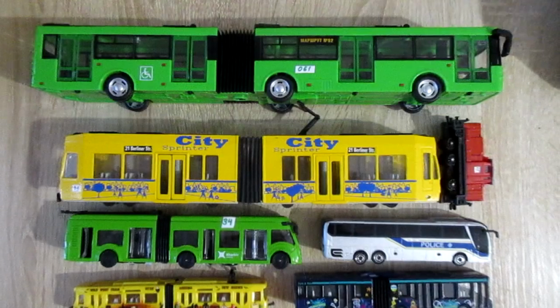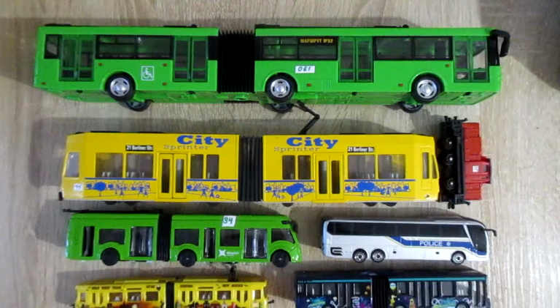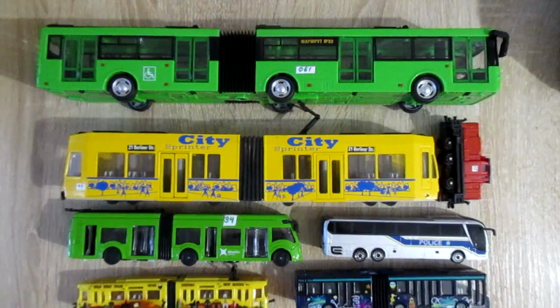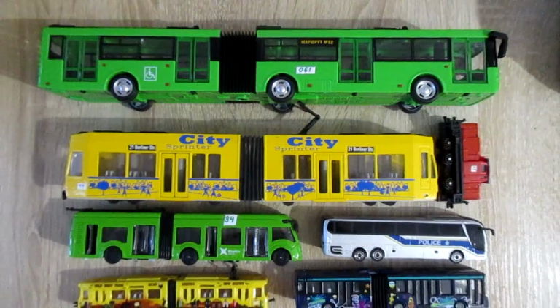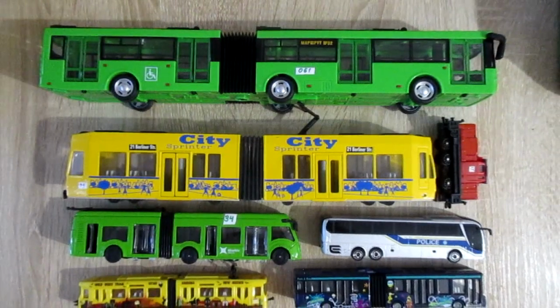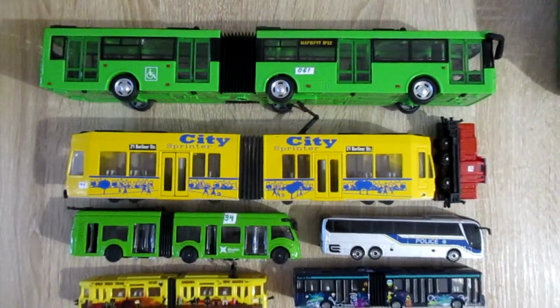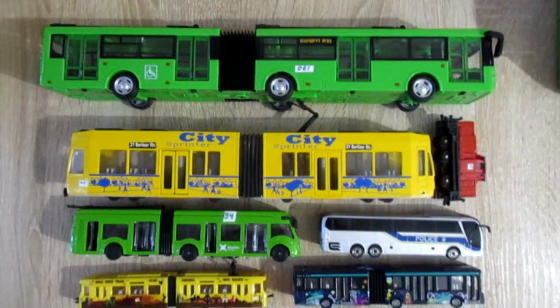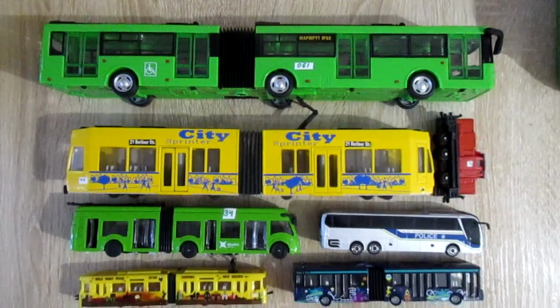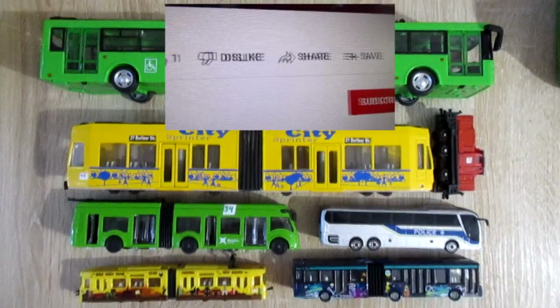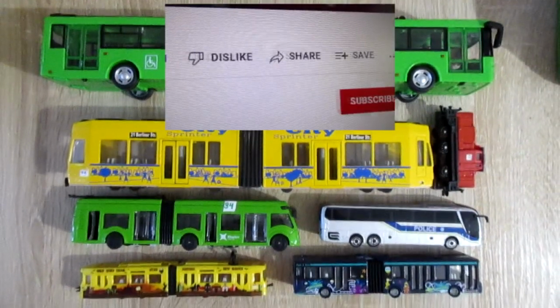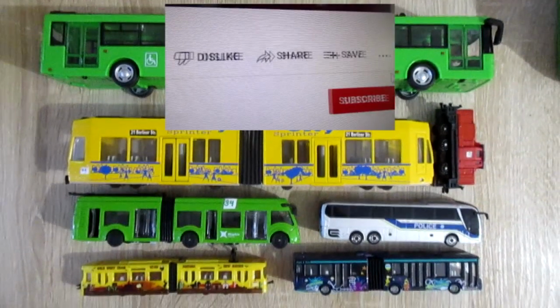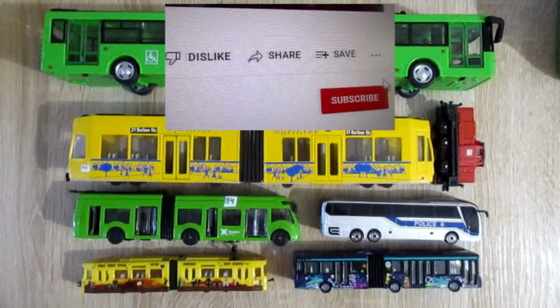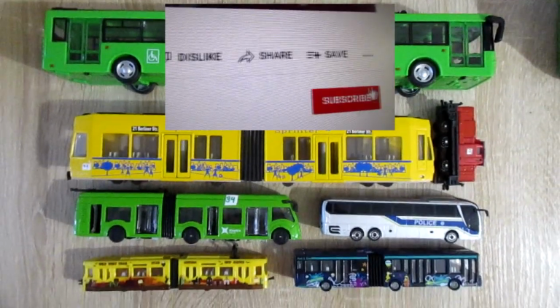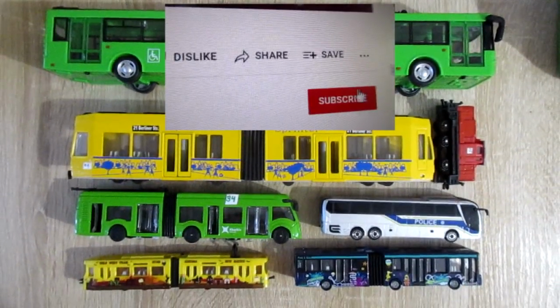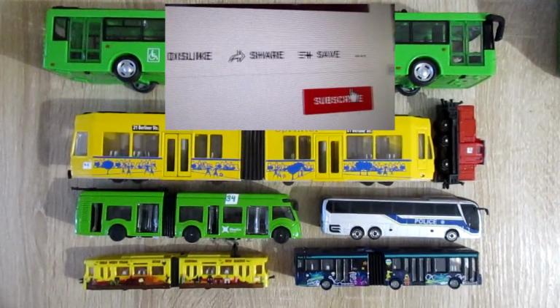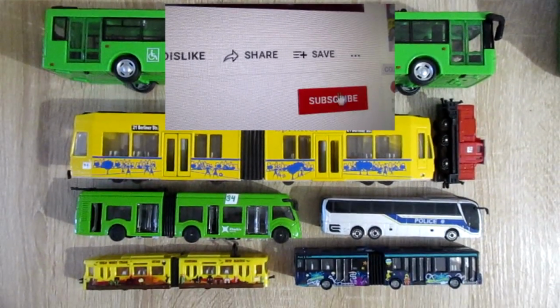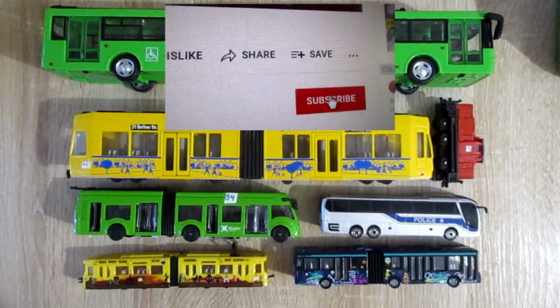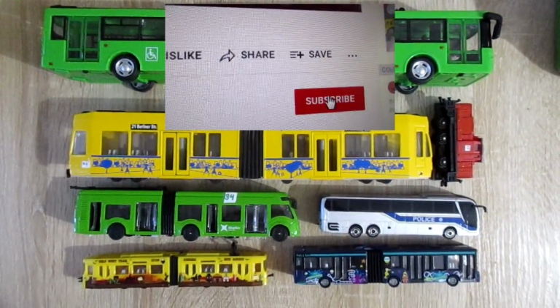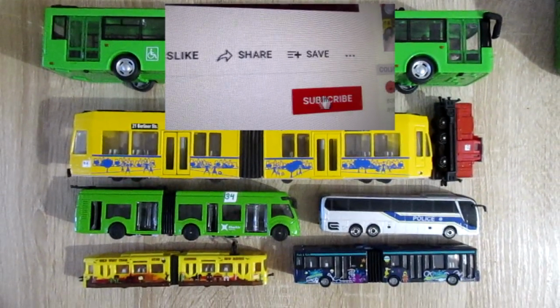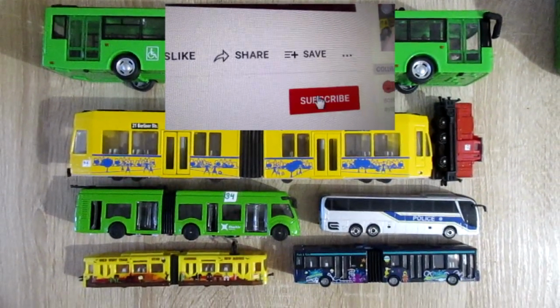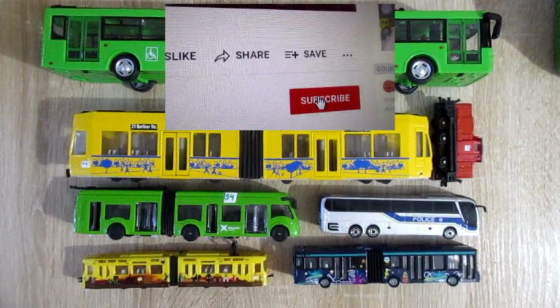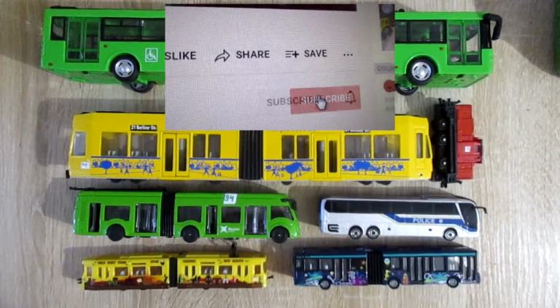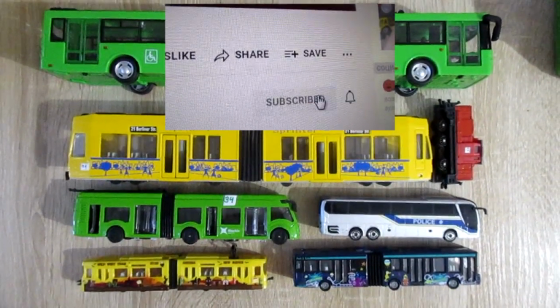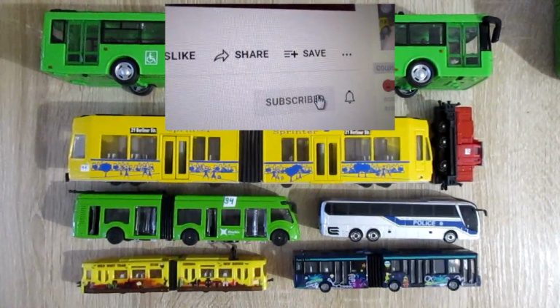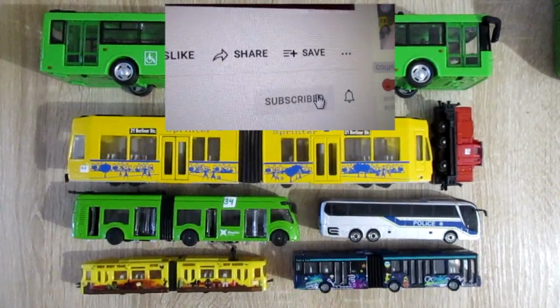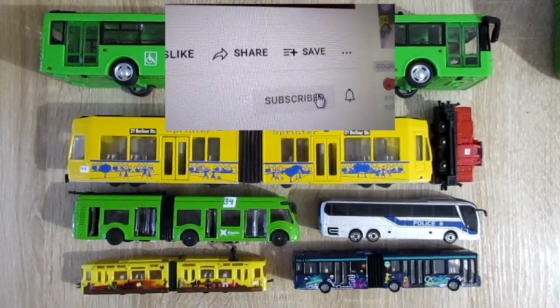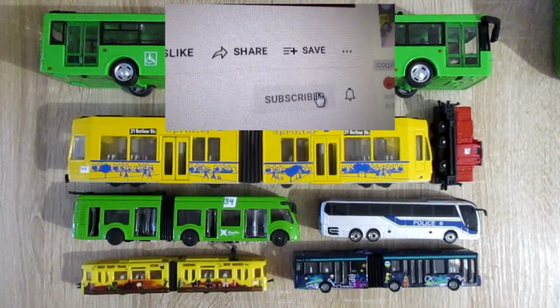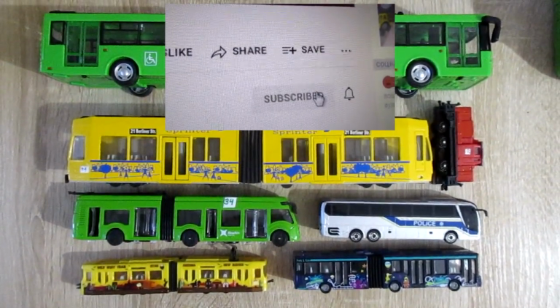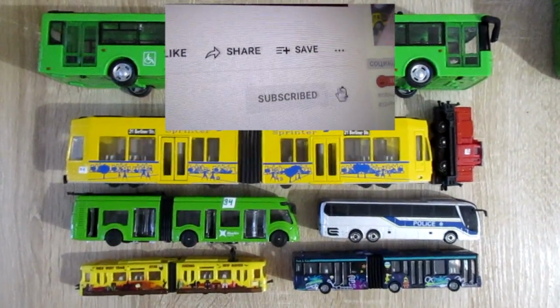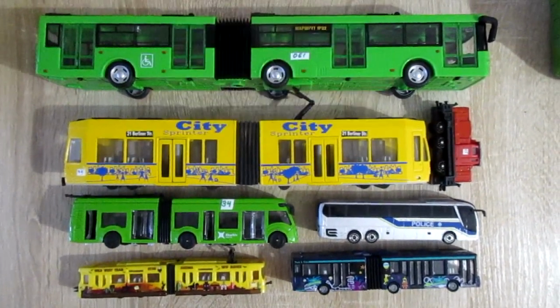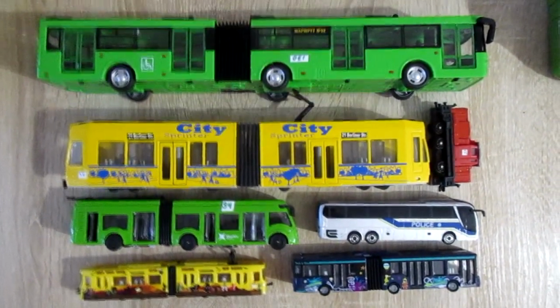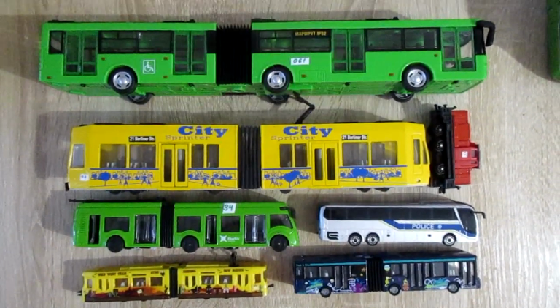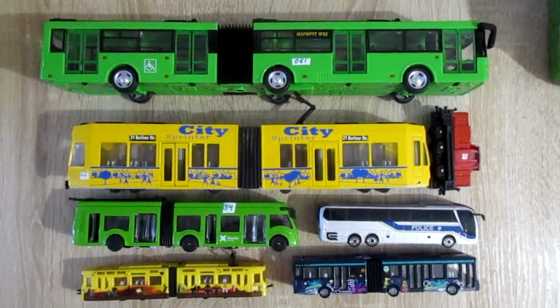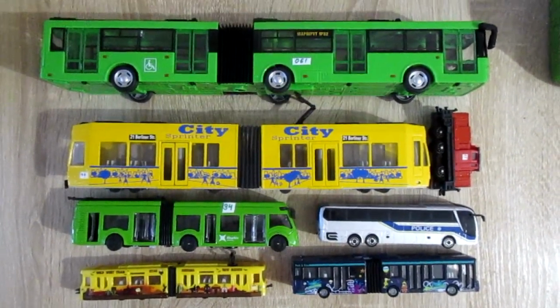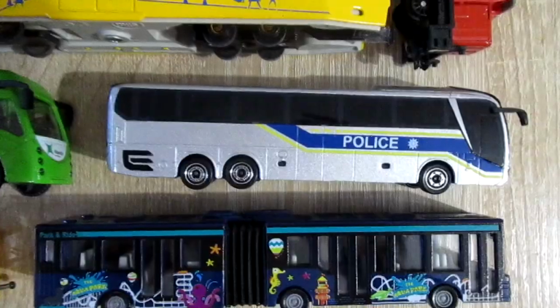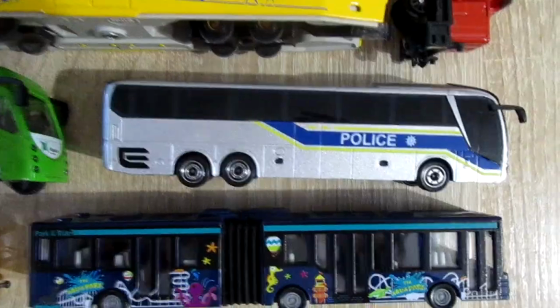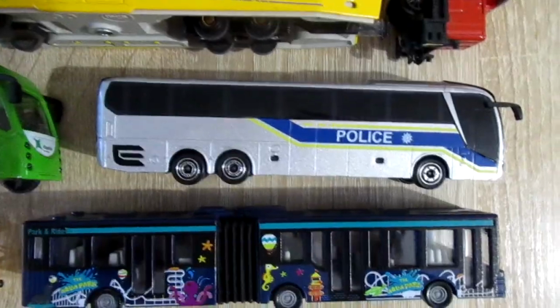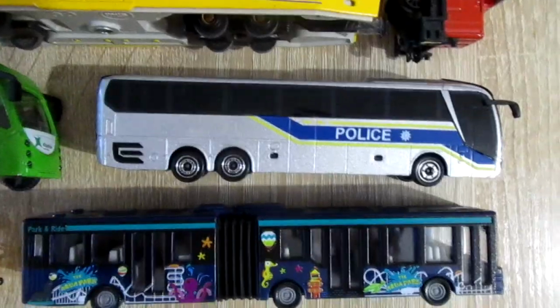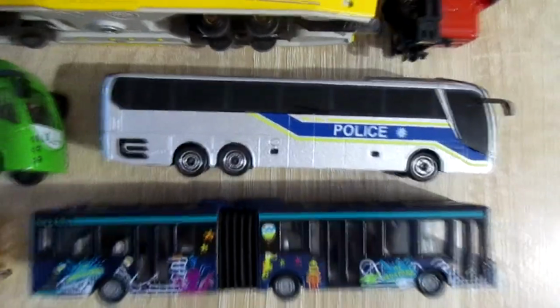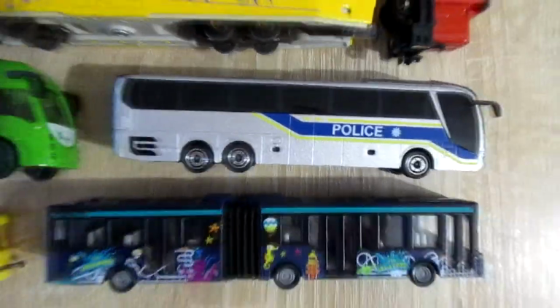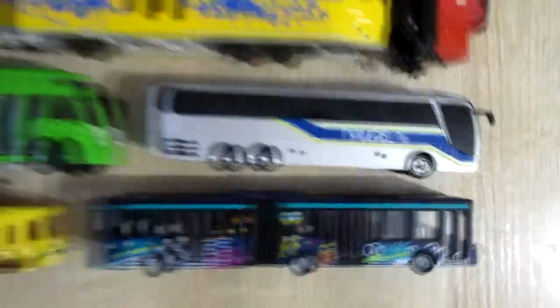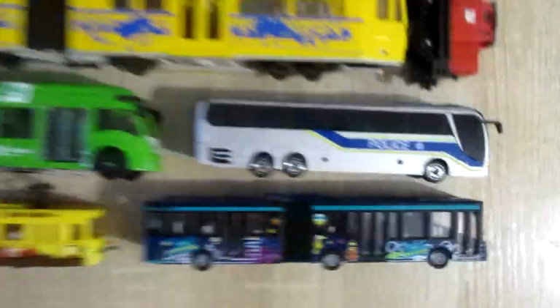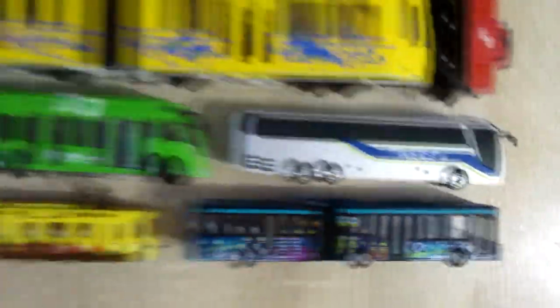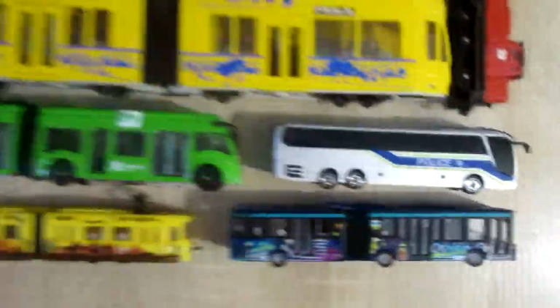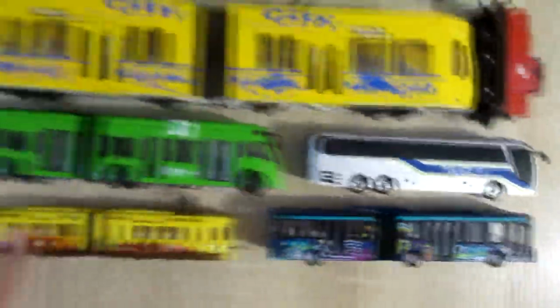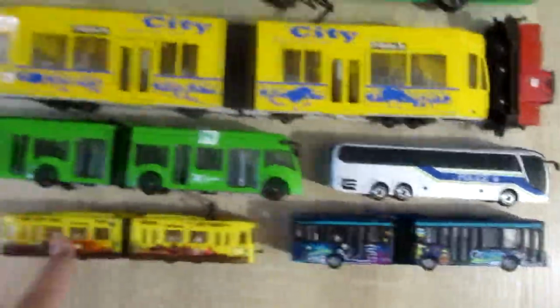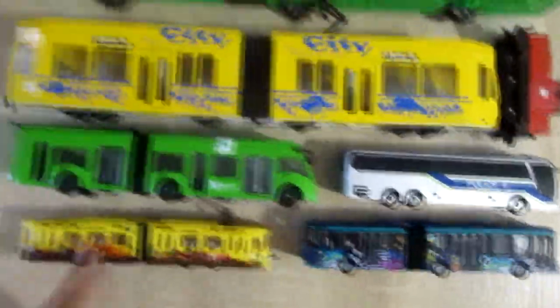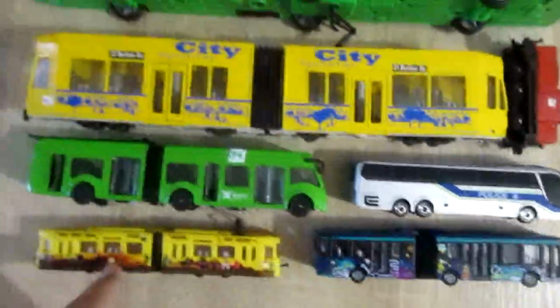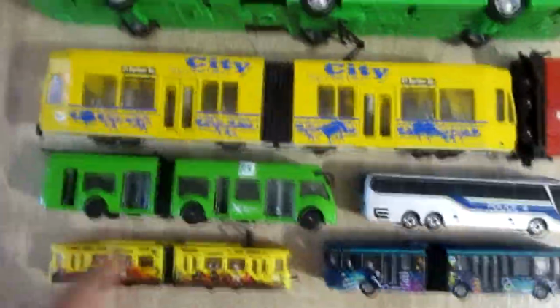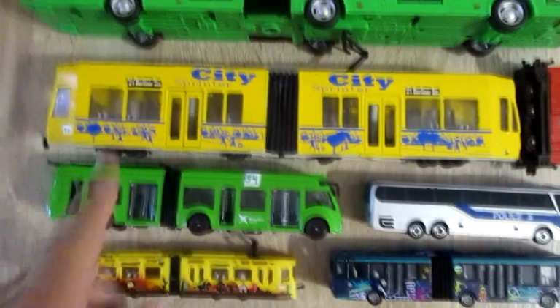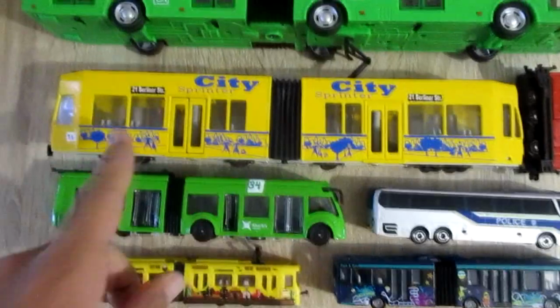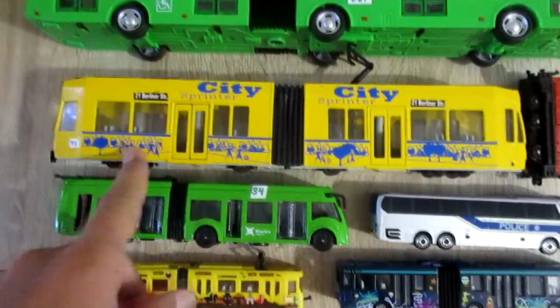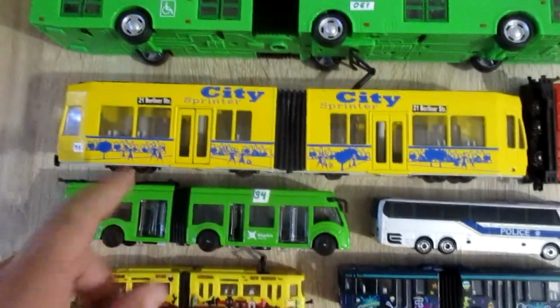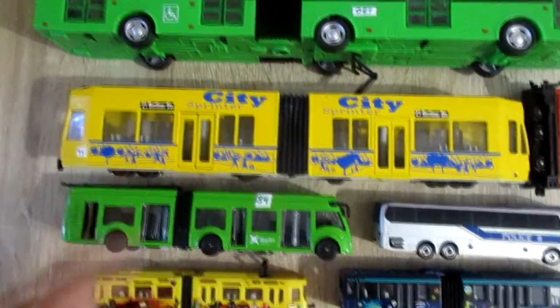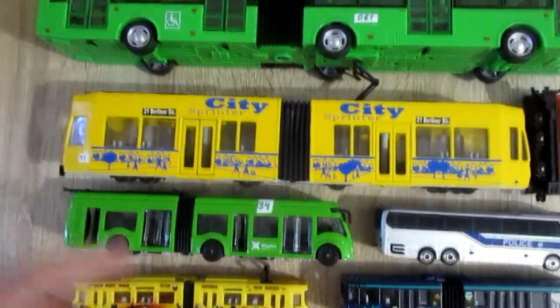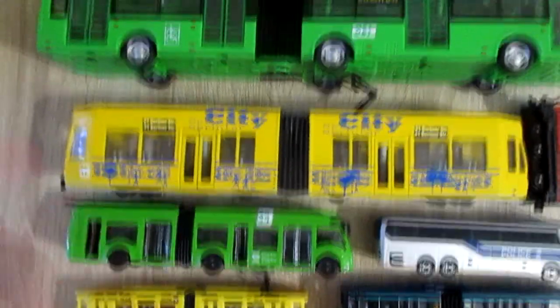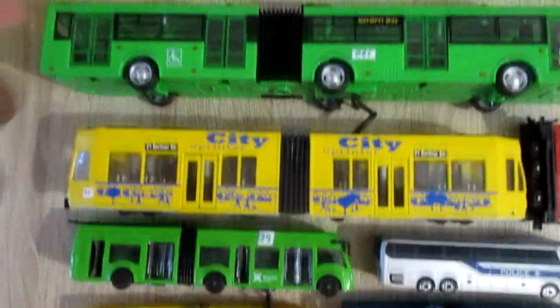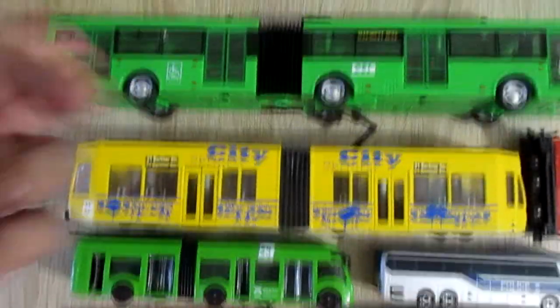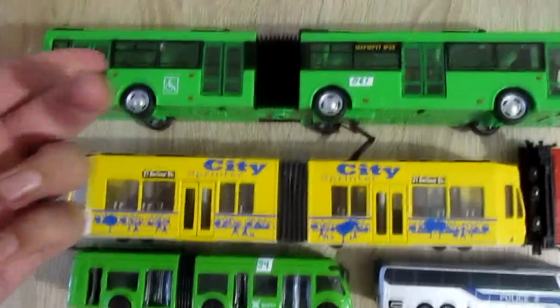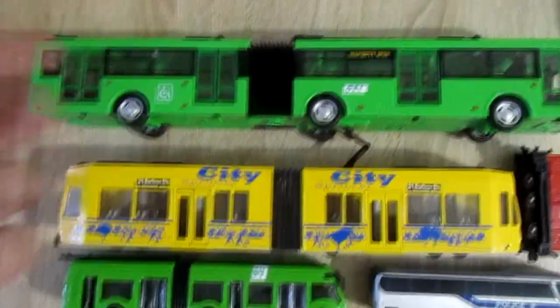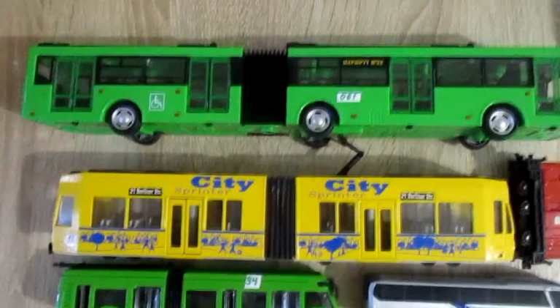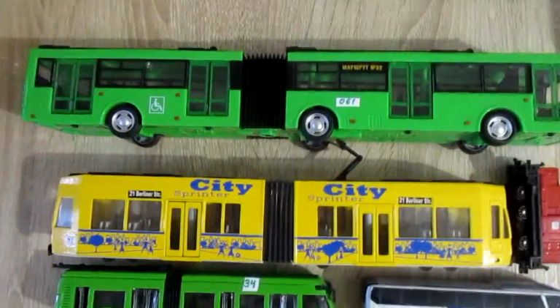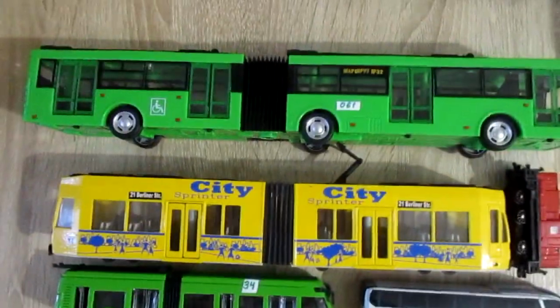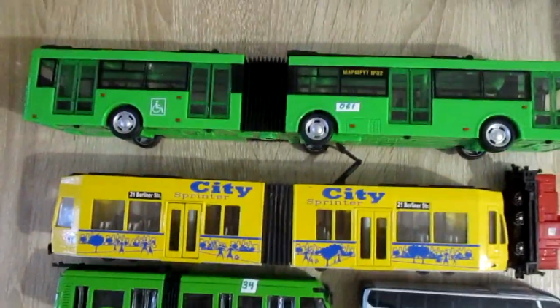Hi my dear subscribers! In this video: buses, trams and trolley buses.